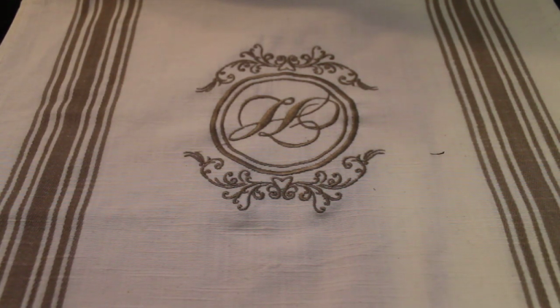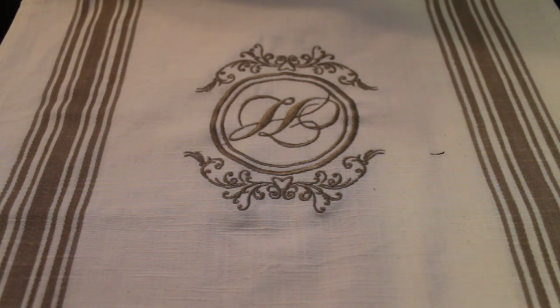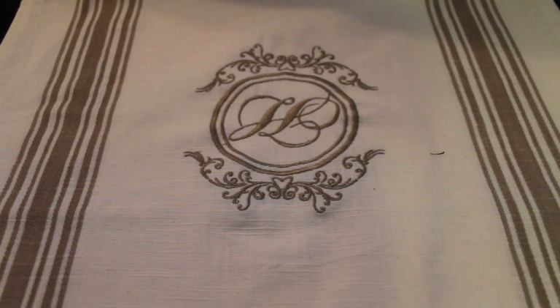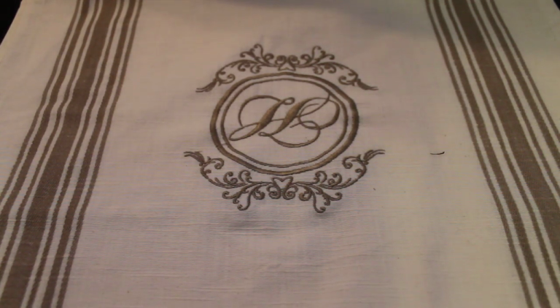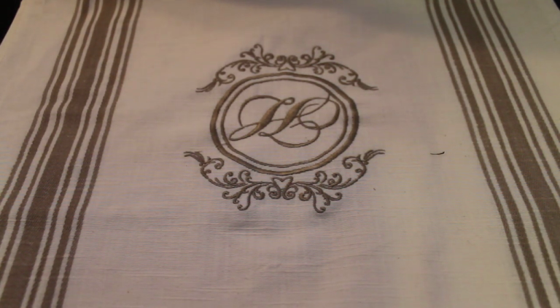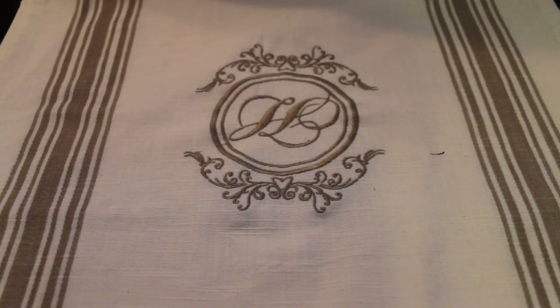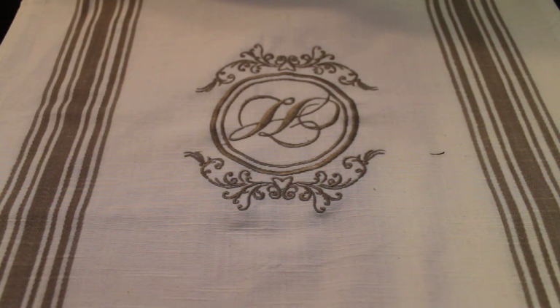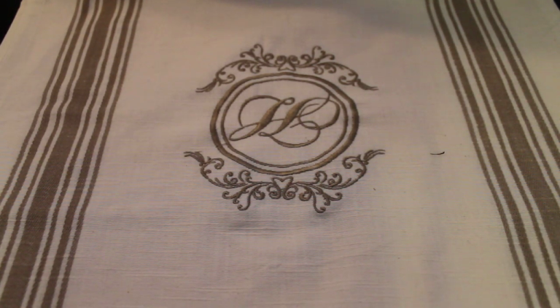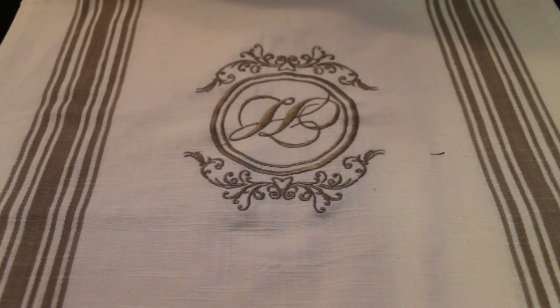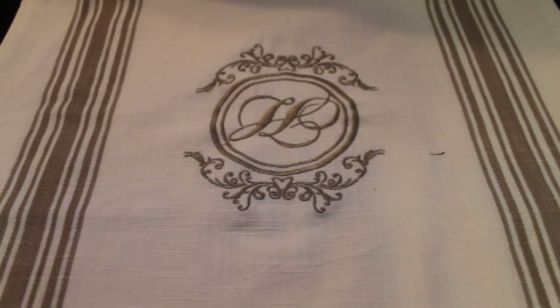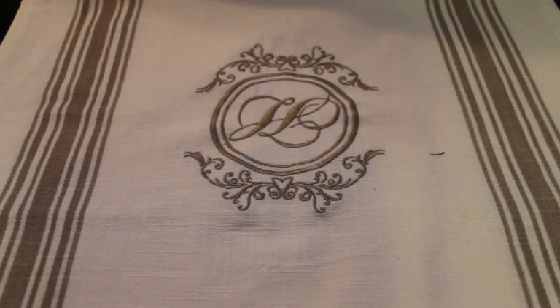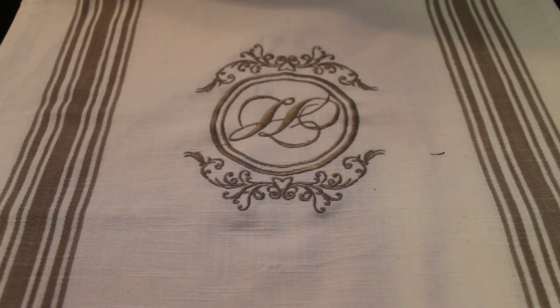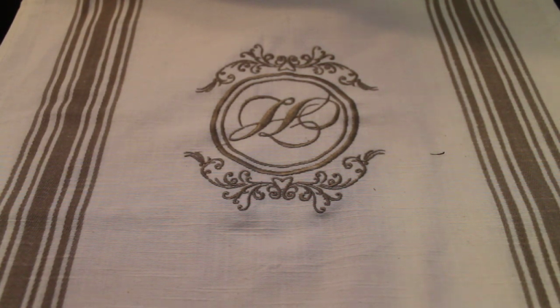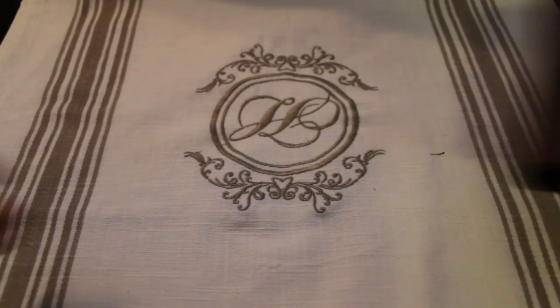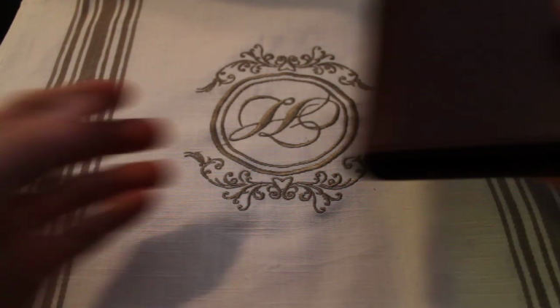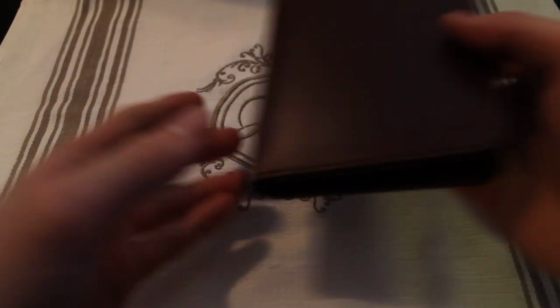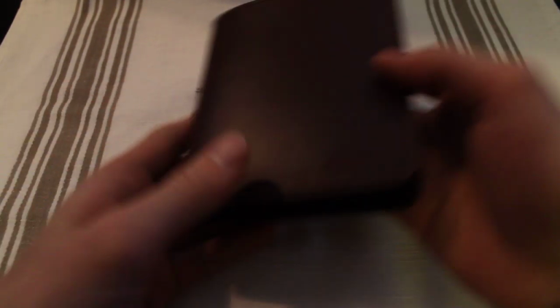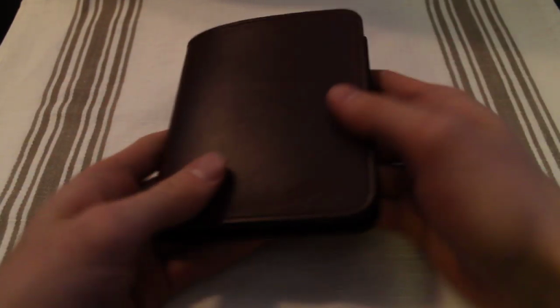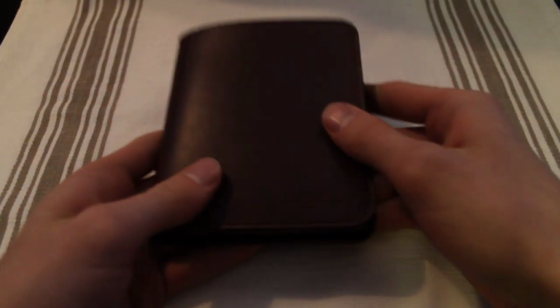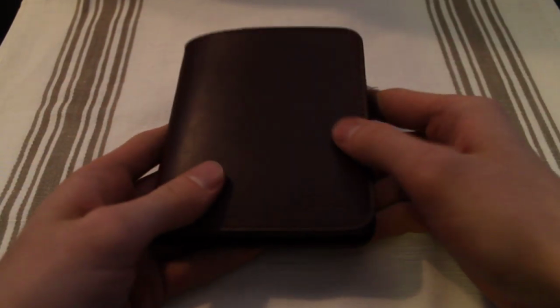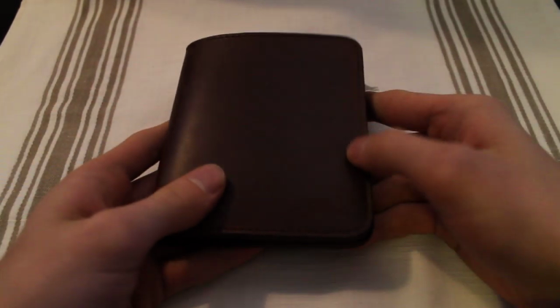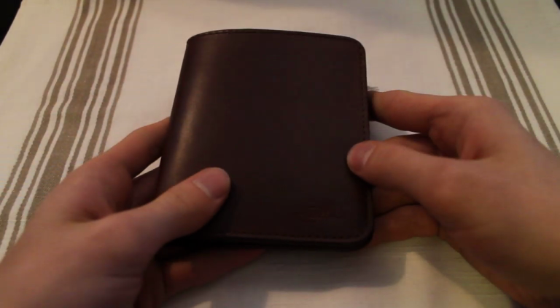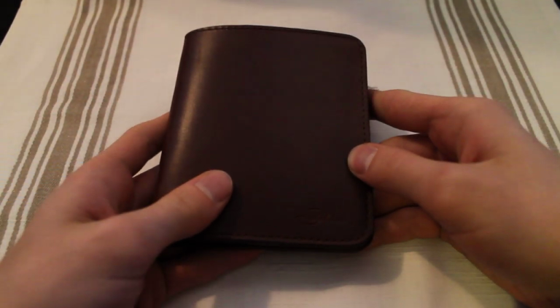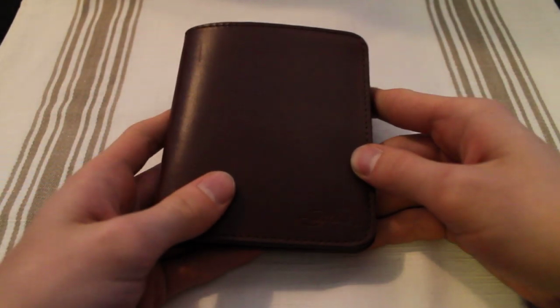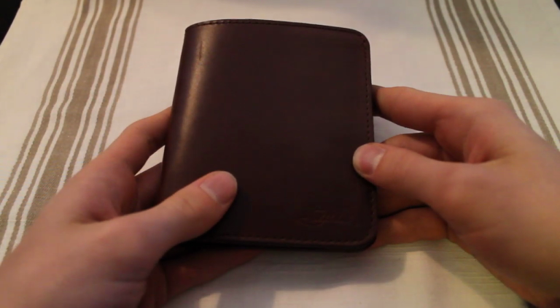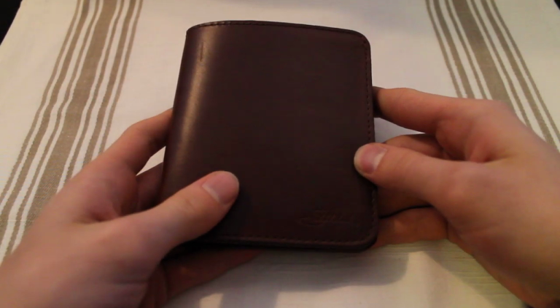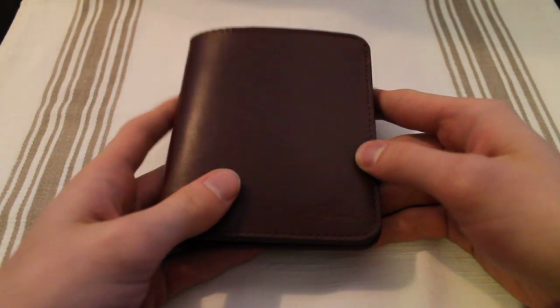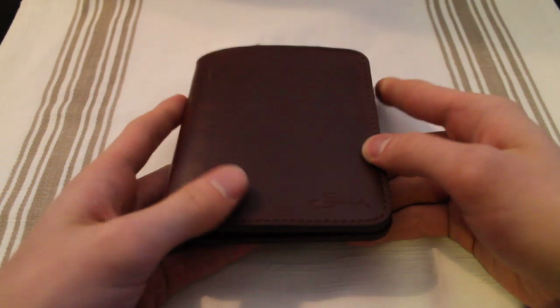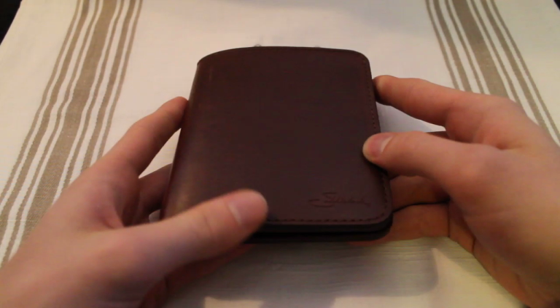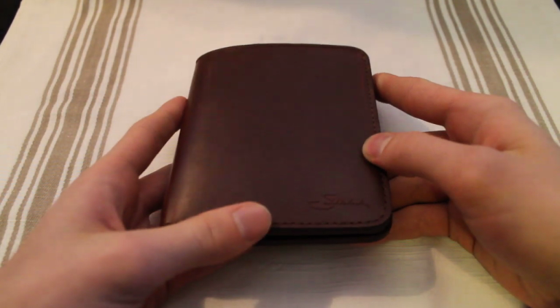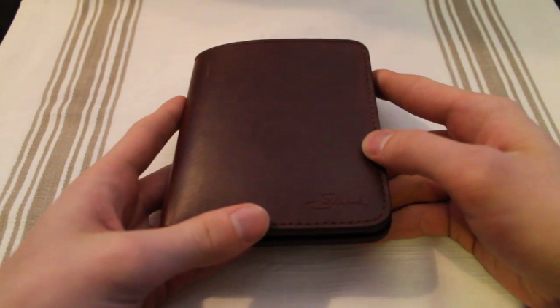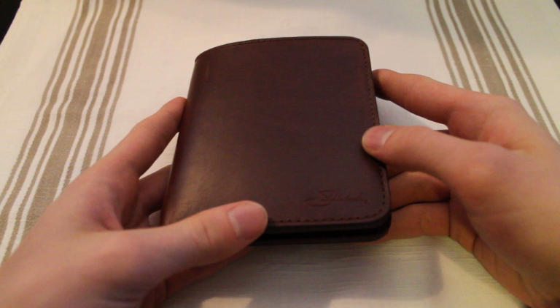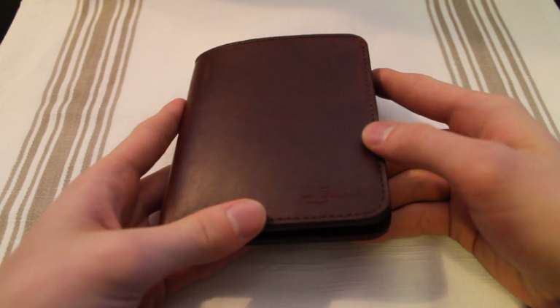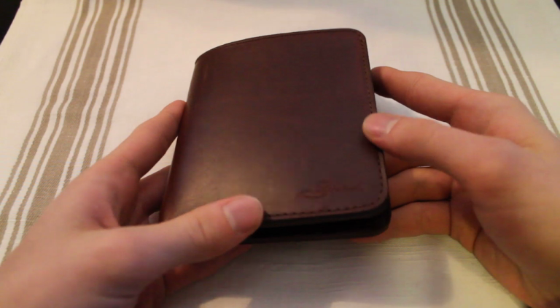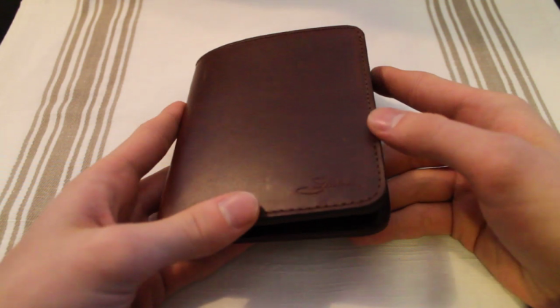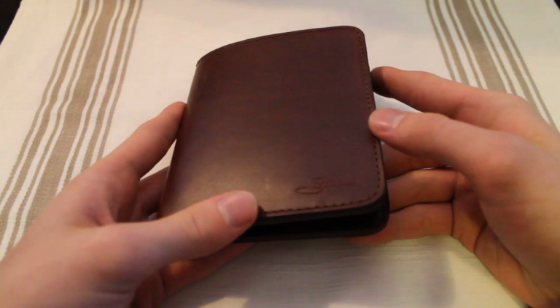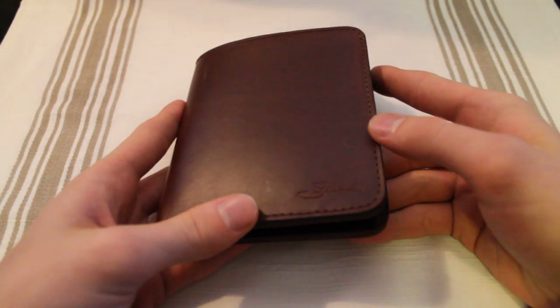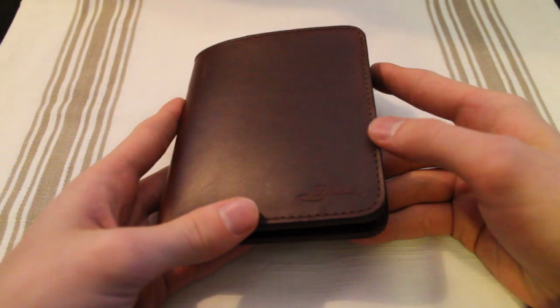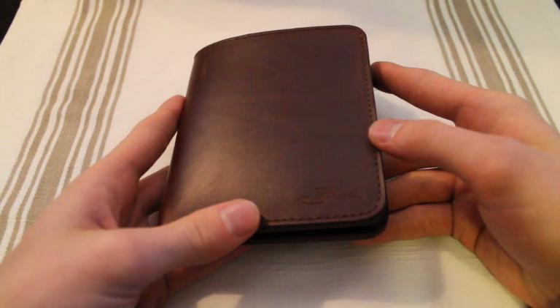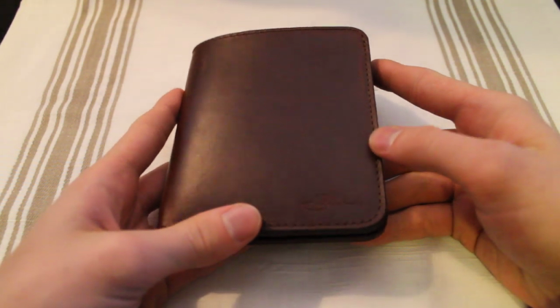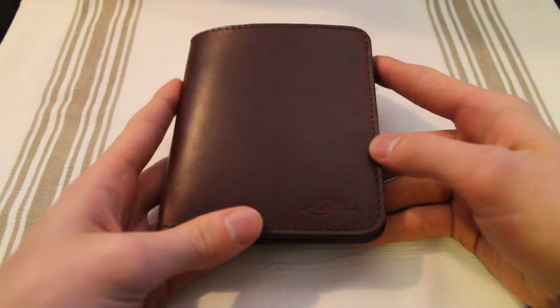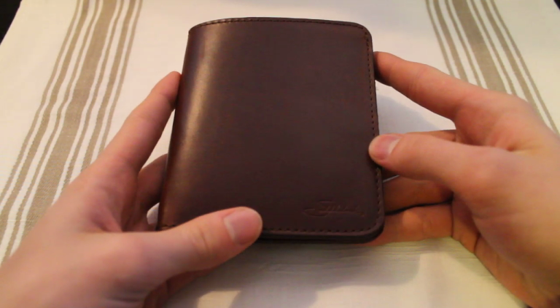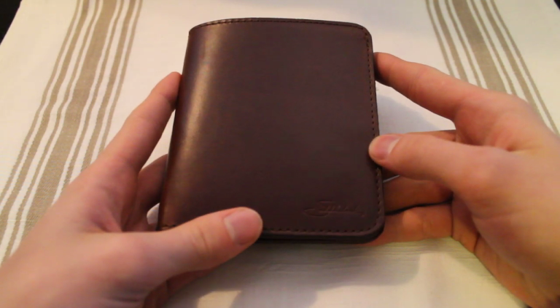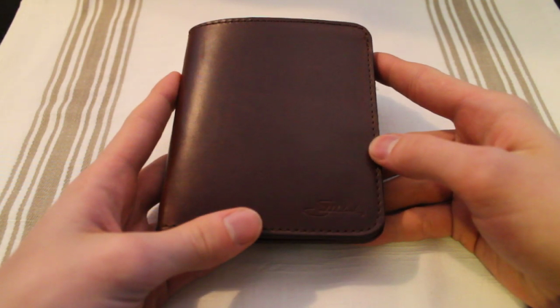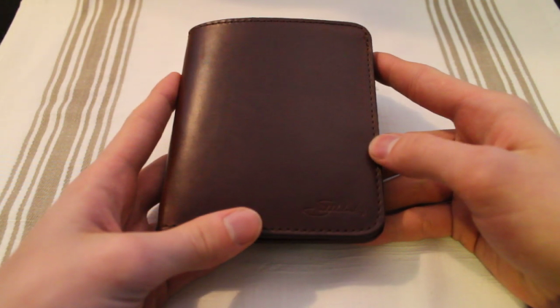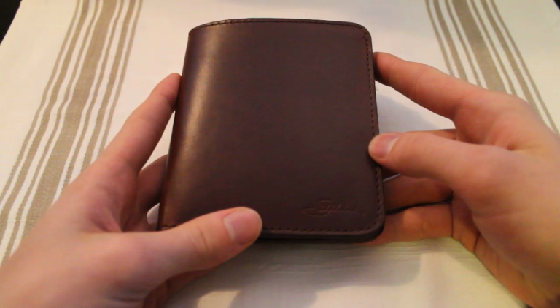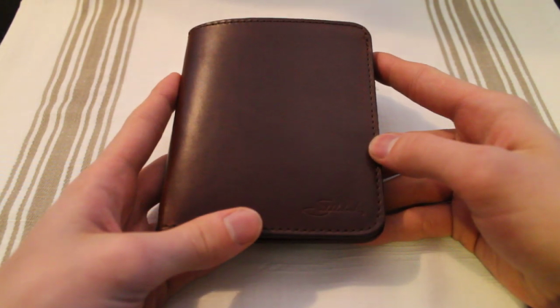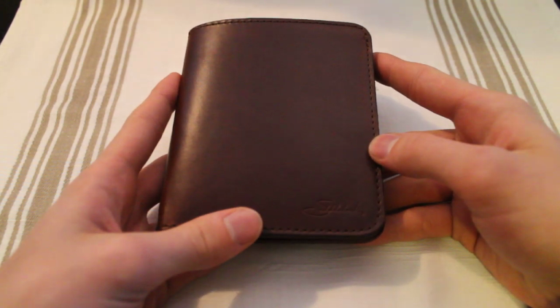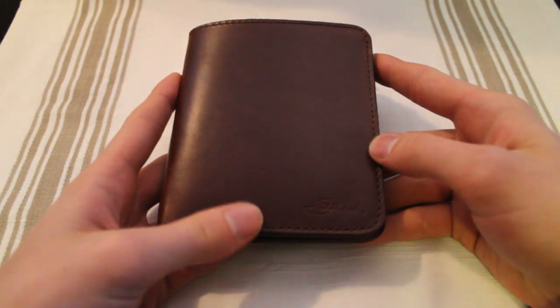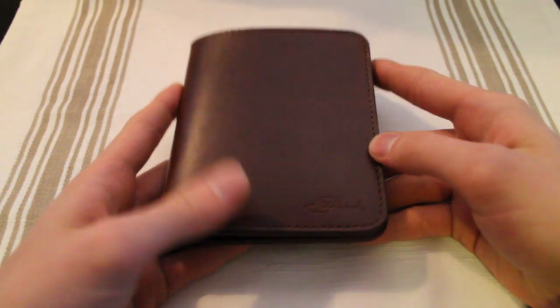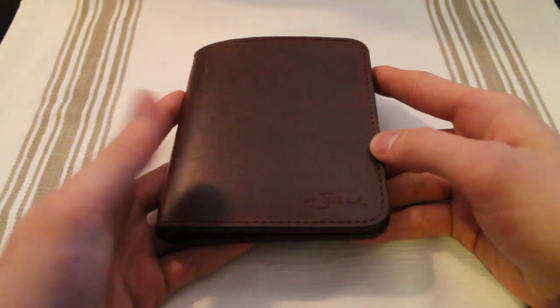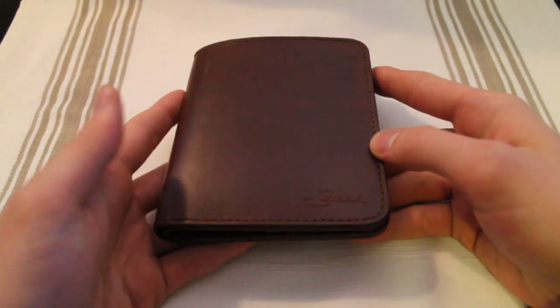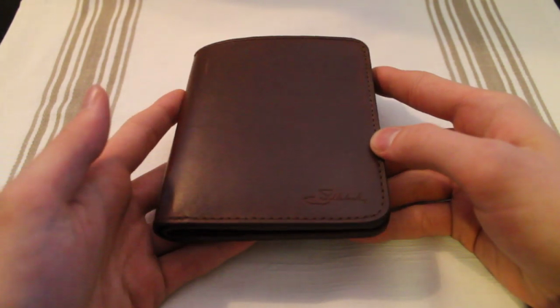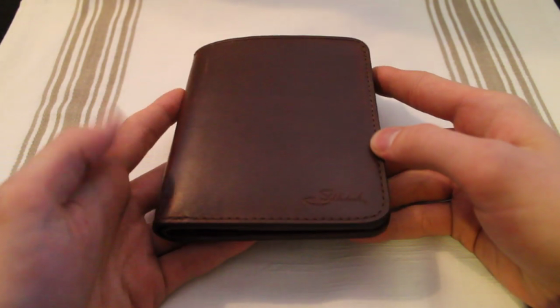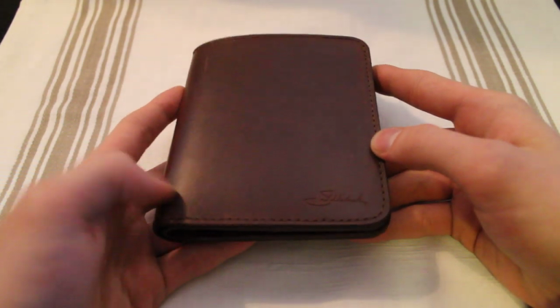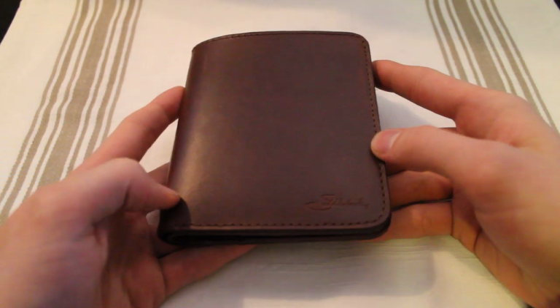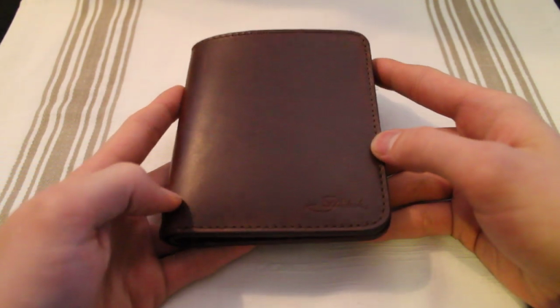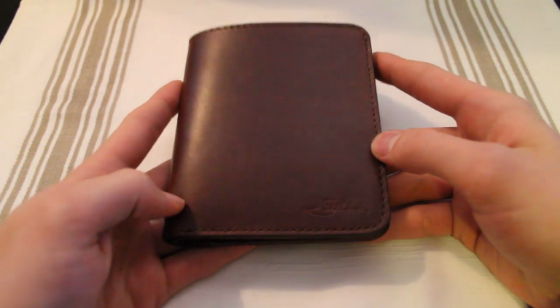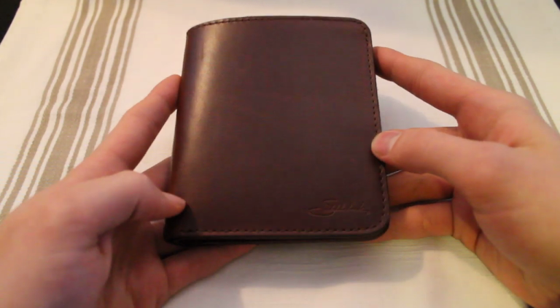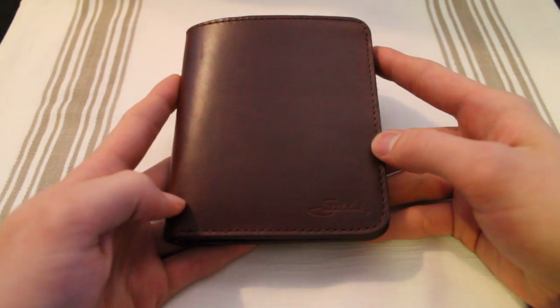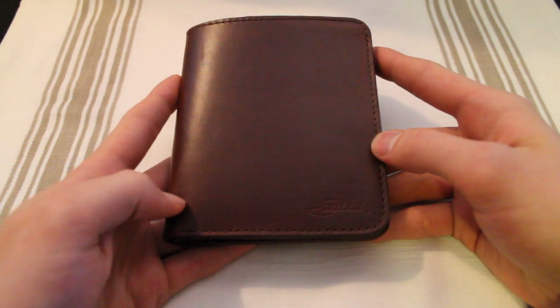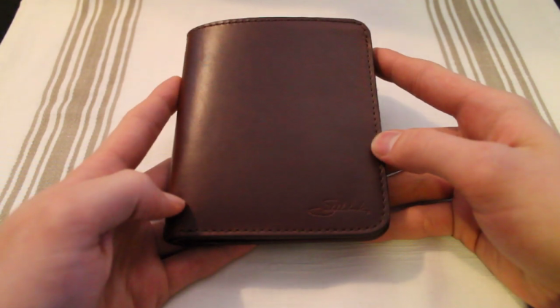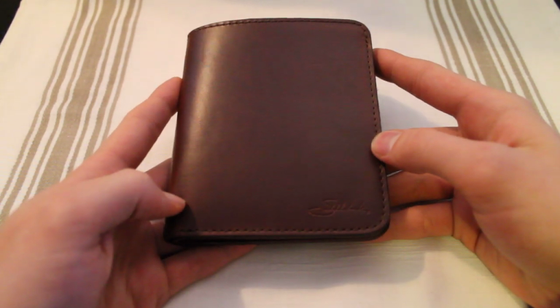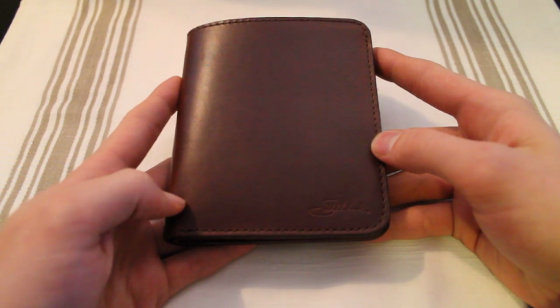Hey, what is up guys? I got a review for you right here. It's the Saddleback large leather wallet, and this one is in the chestnut color.